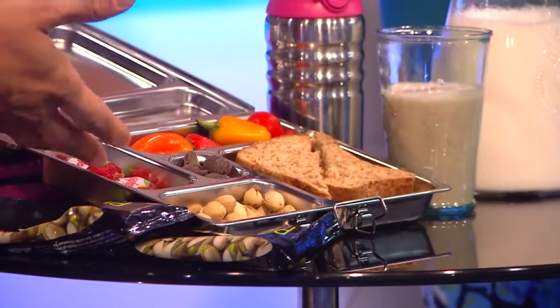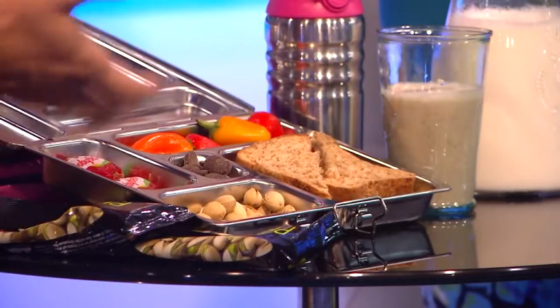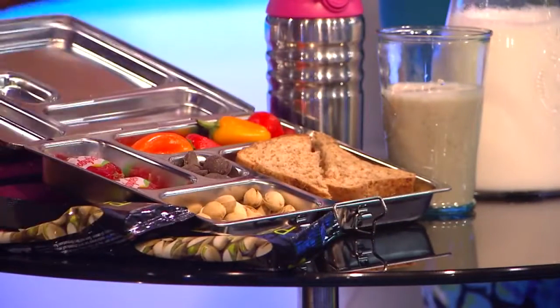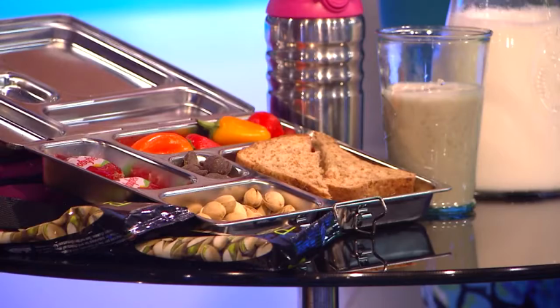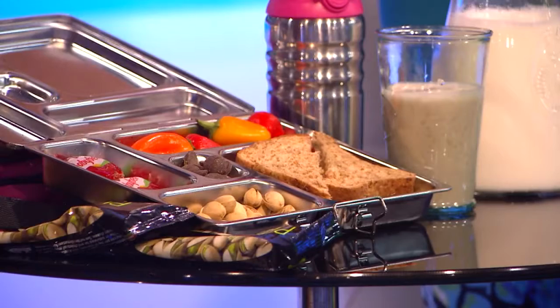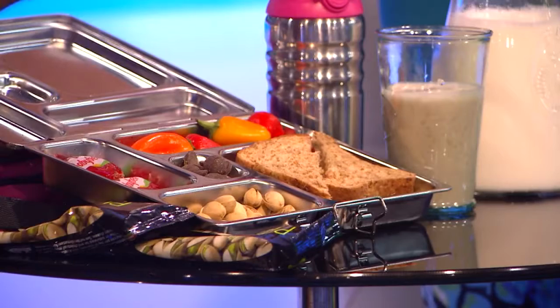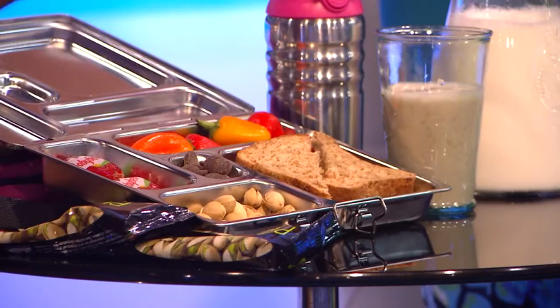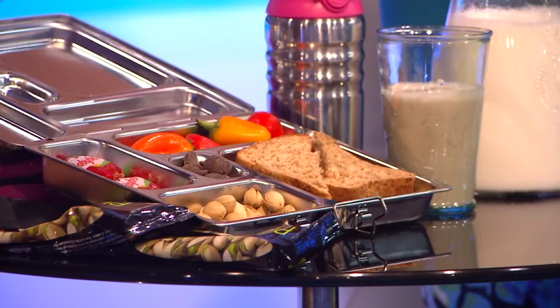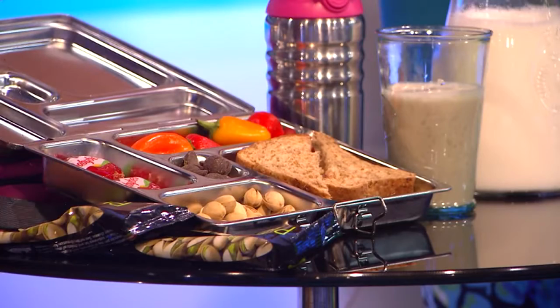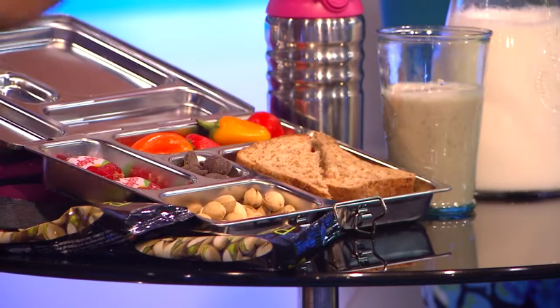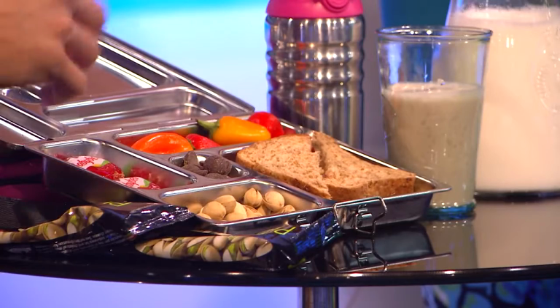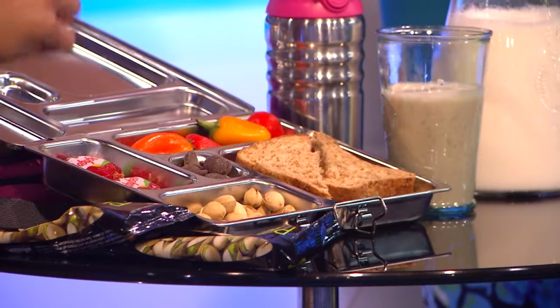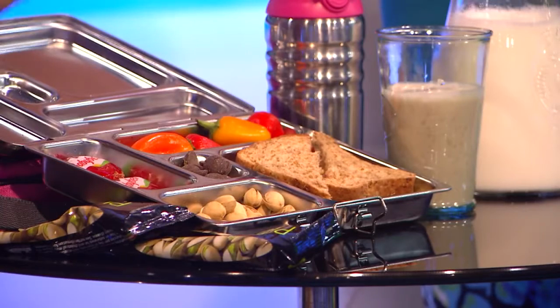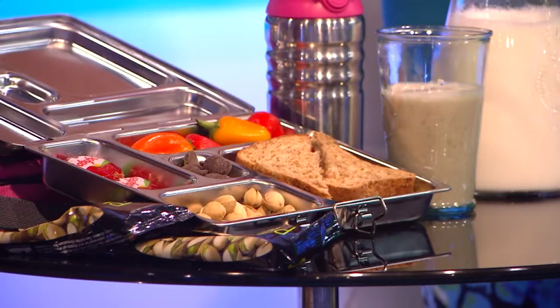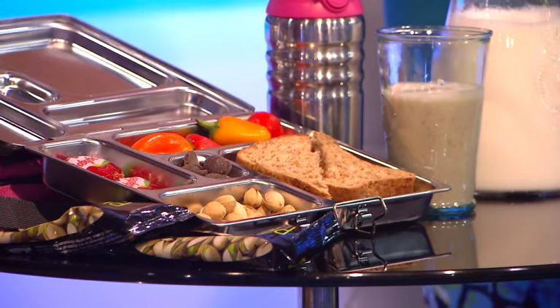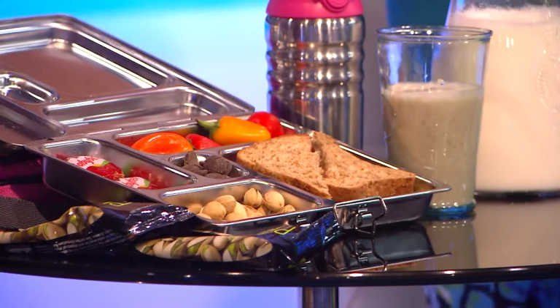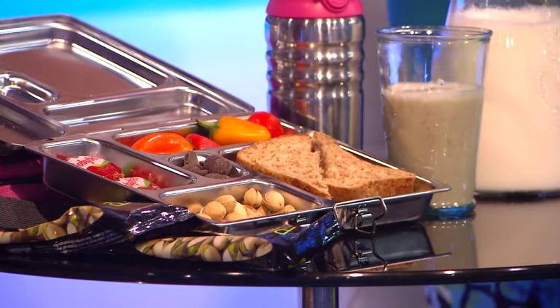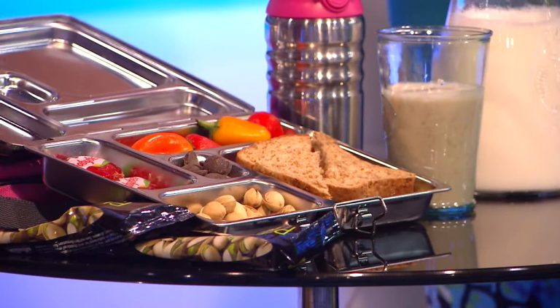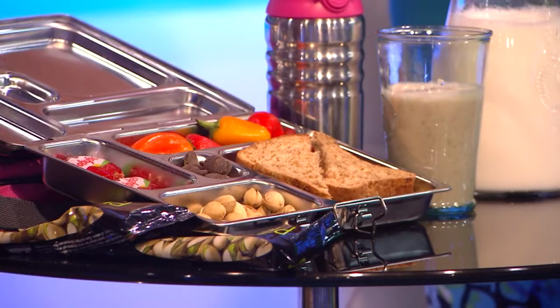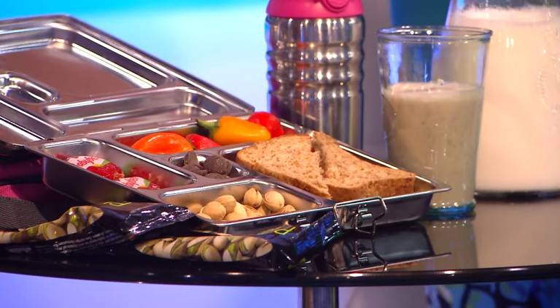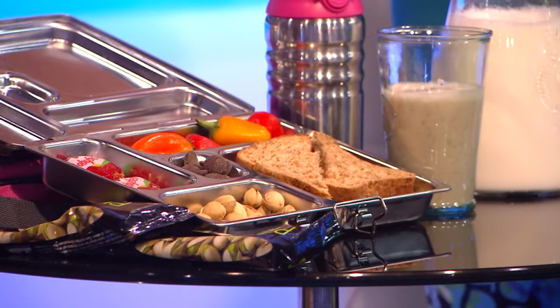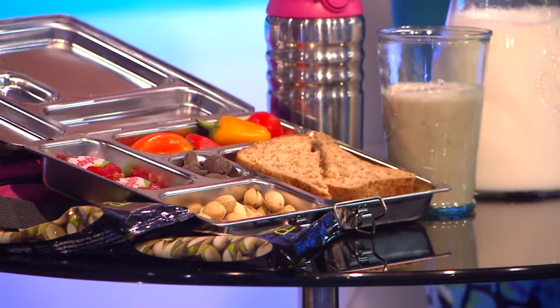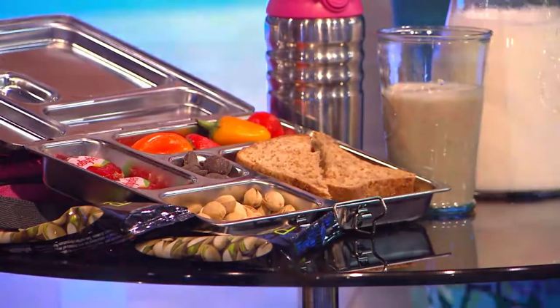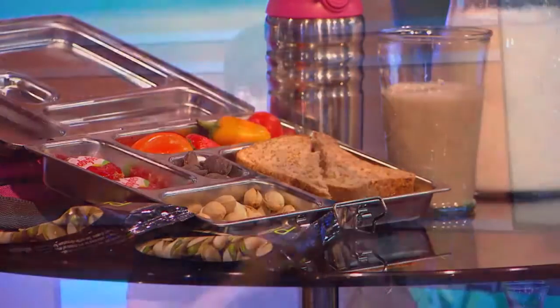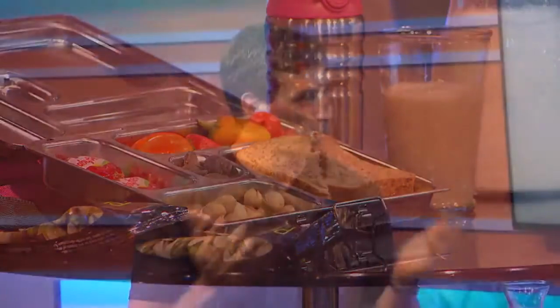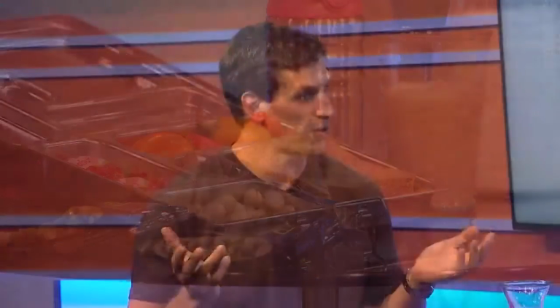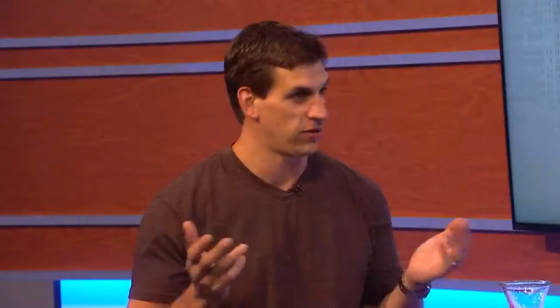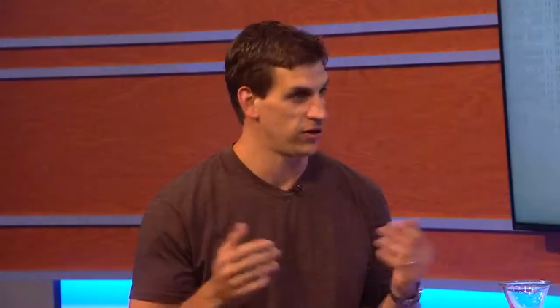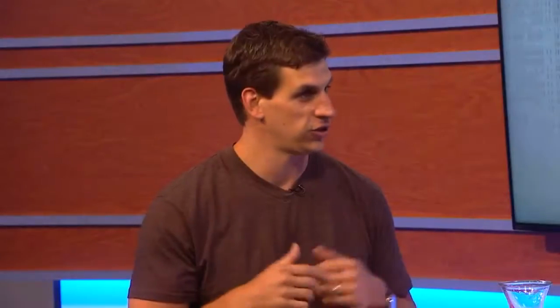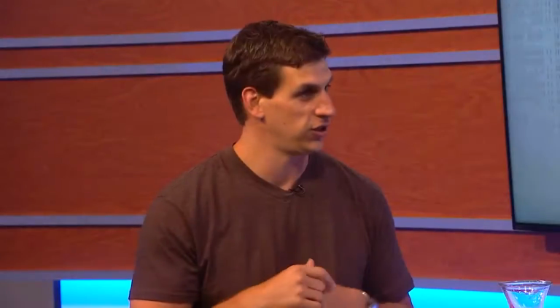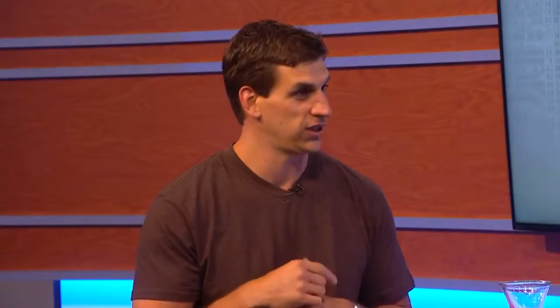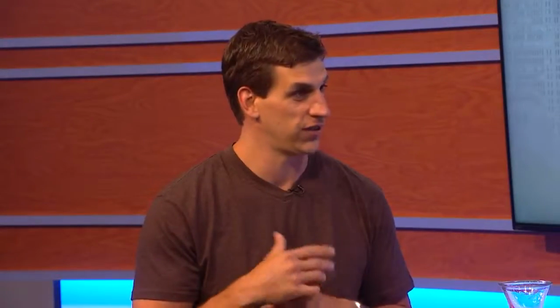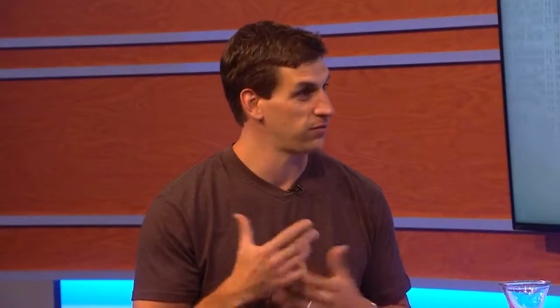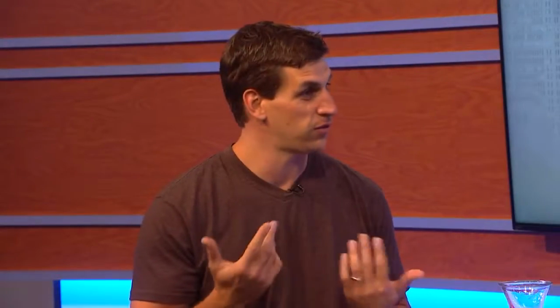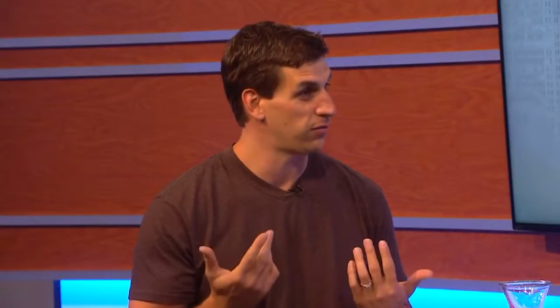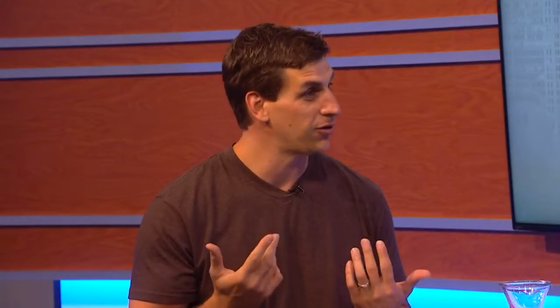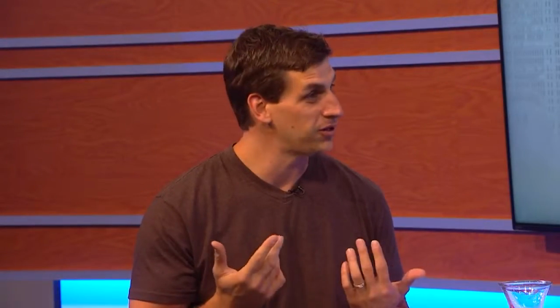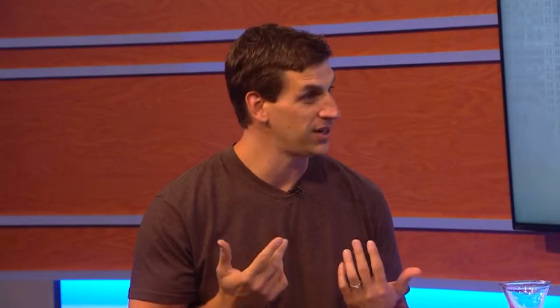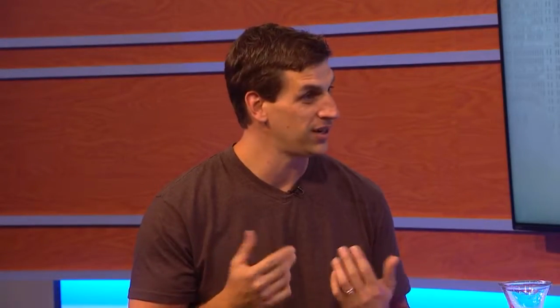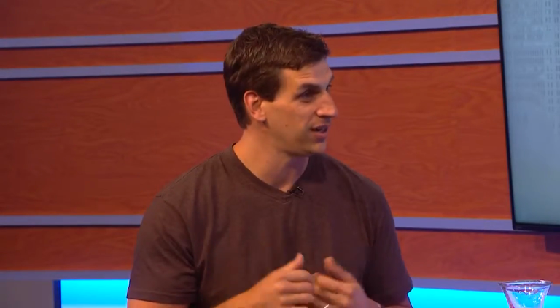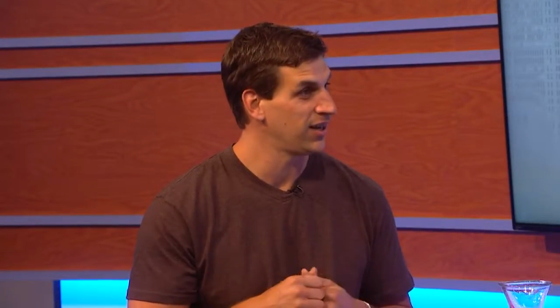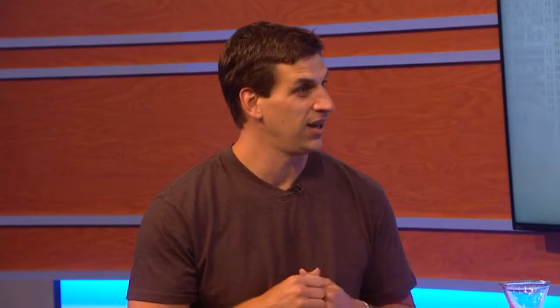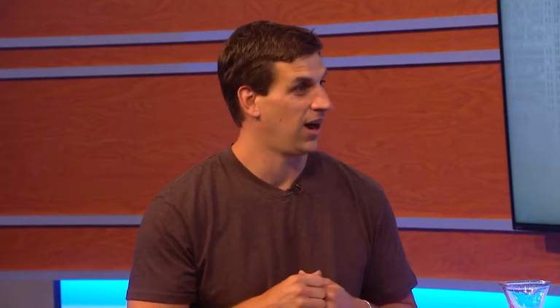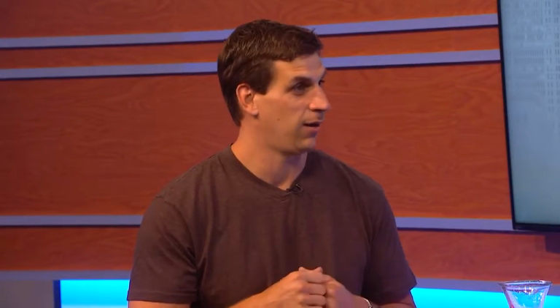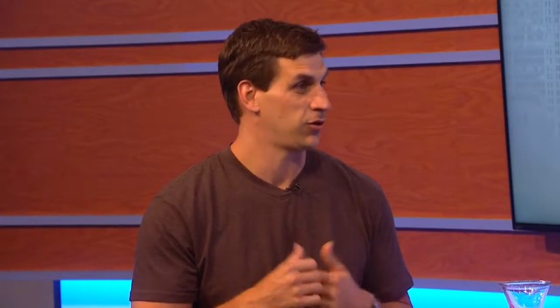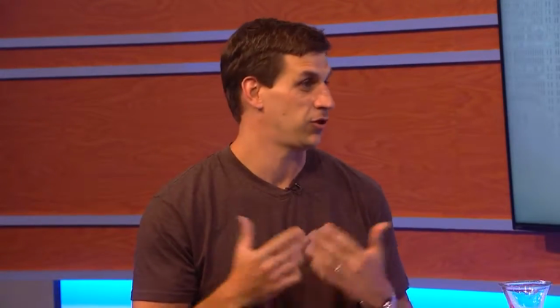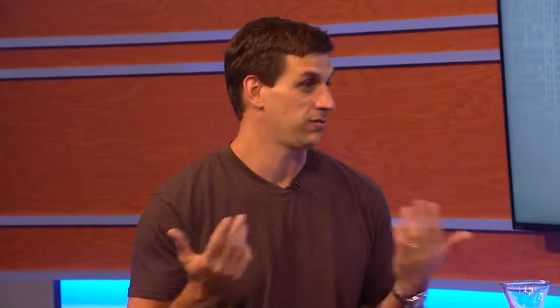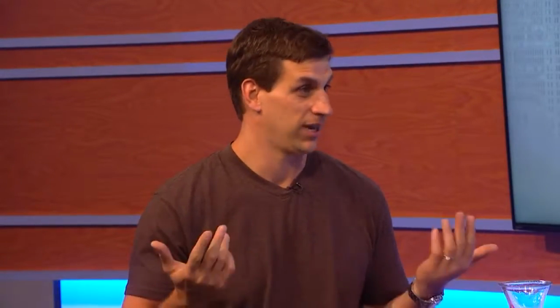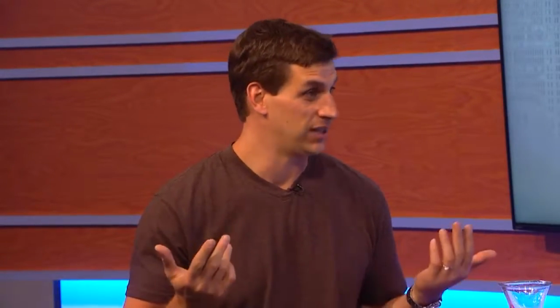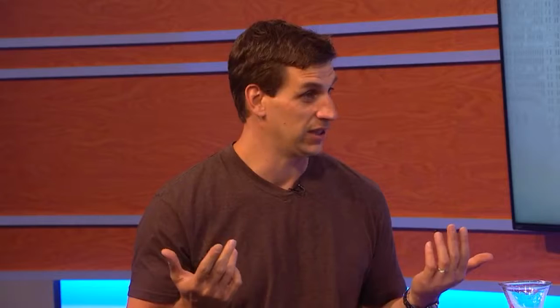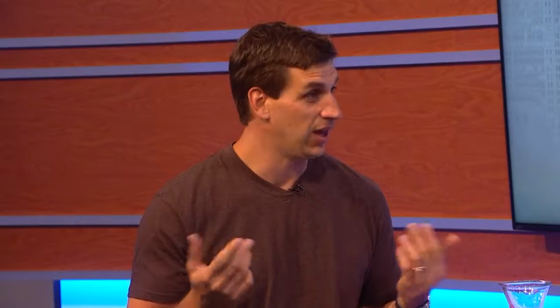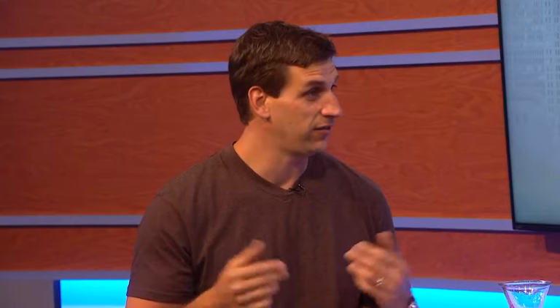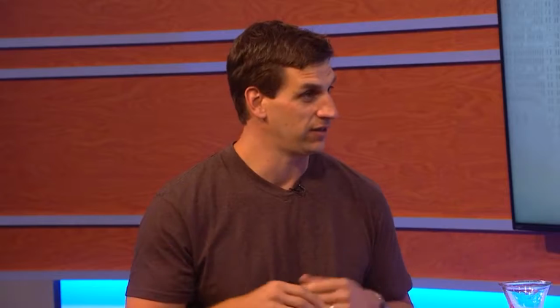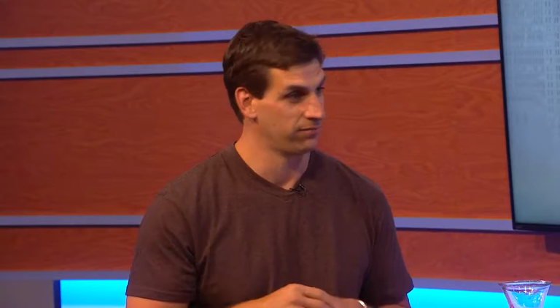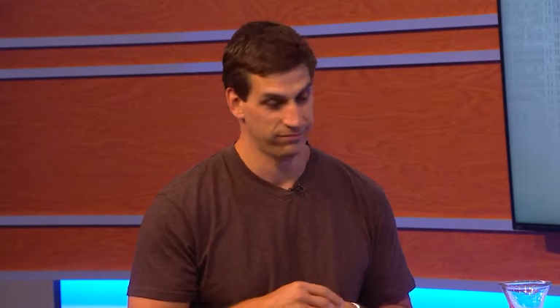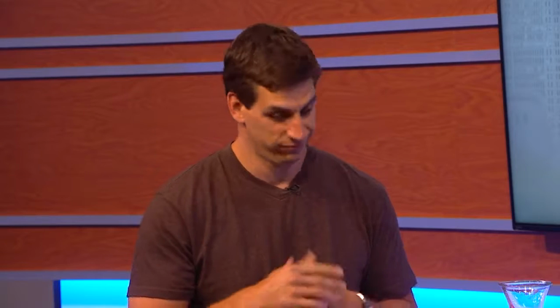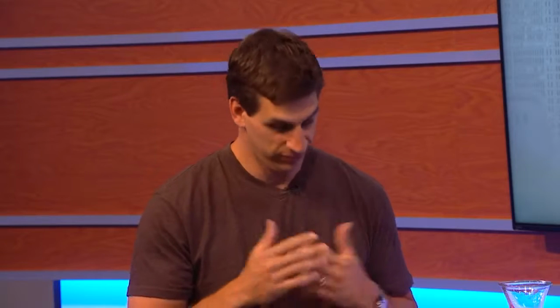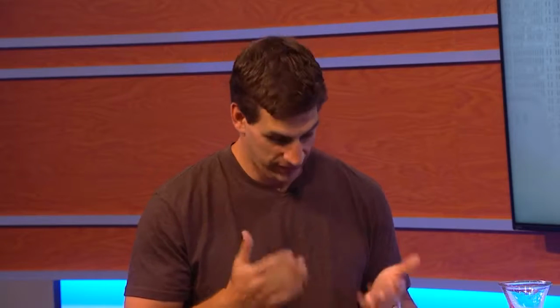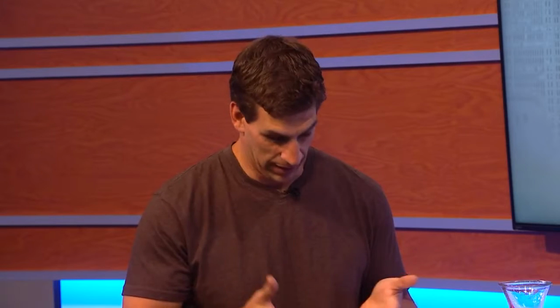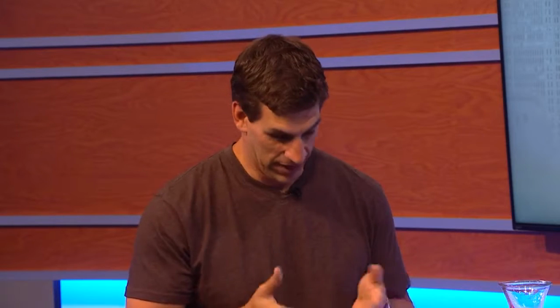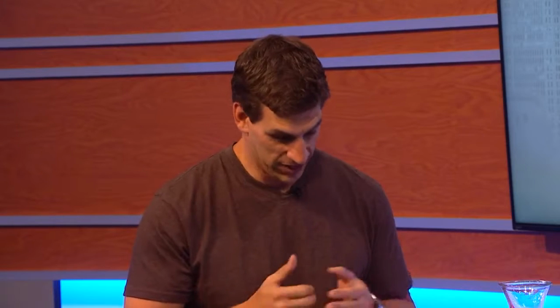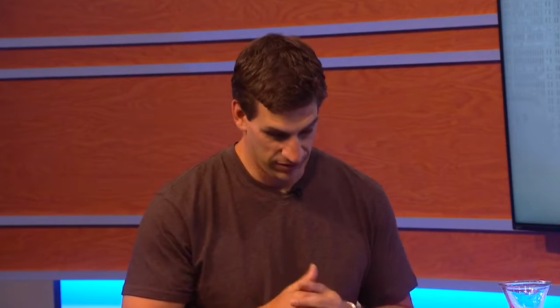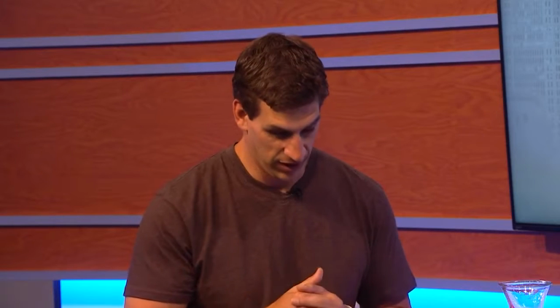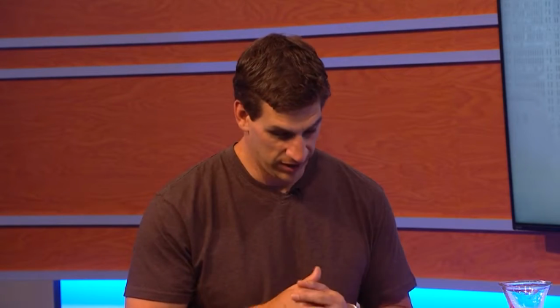Babybel cheese — easy, fun, 100% real cheese. Give them some protein, which kids love, and that makes it fun.